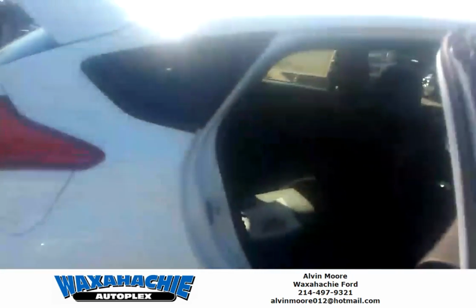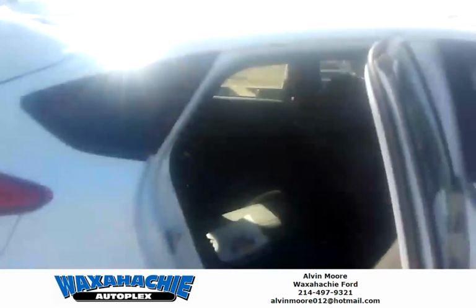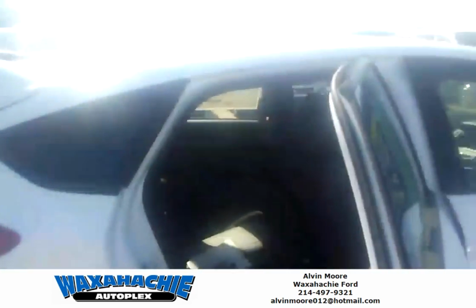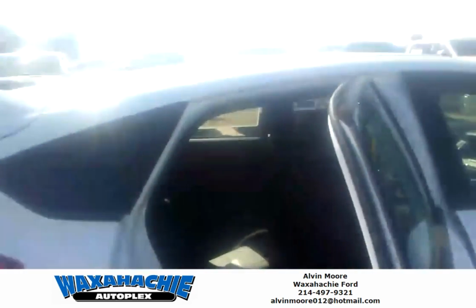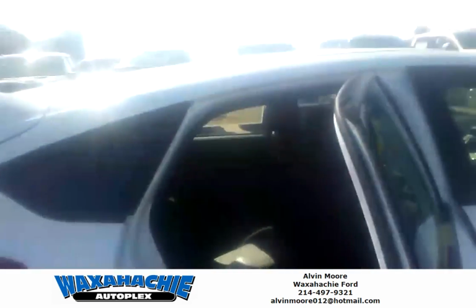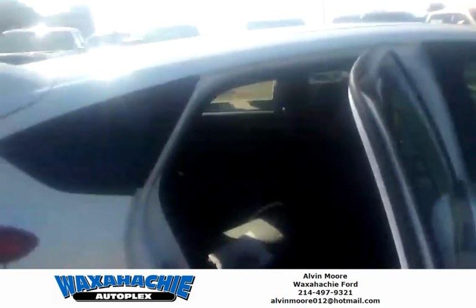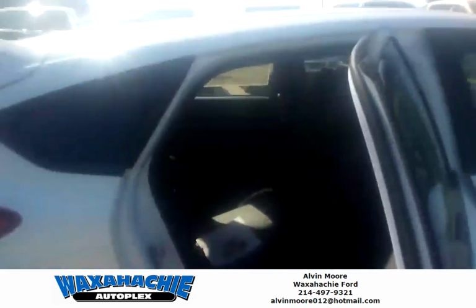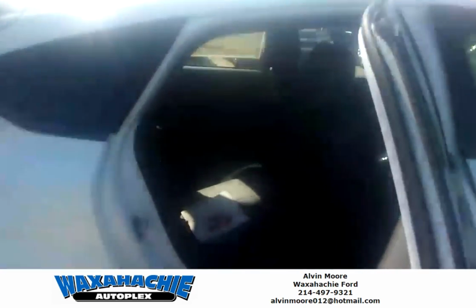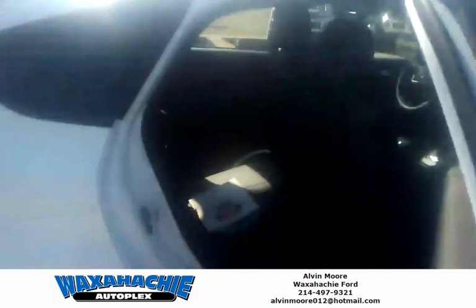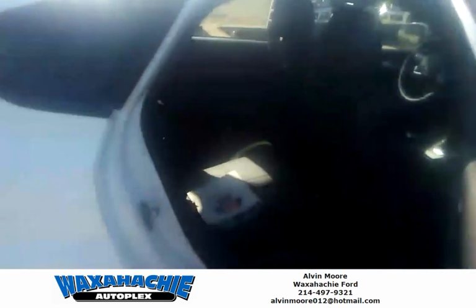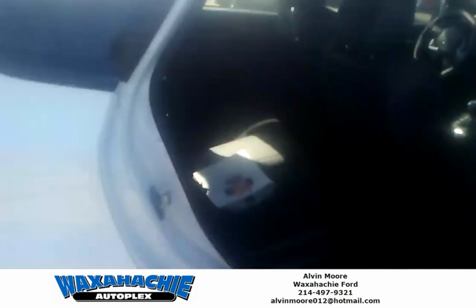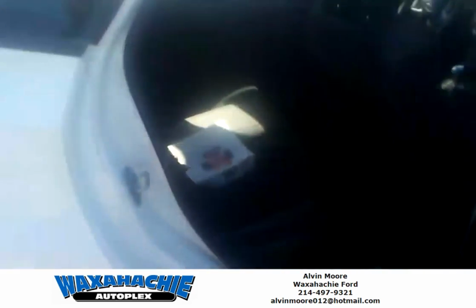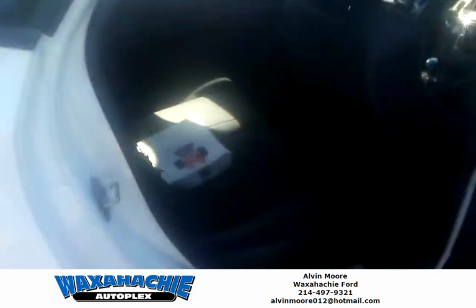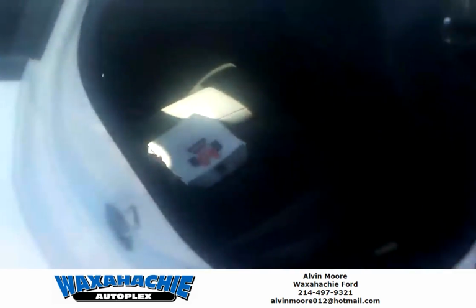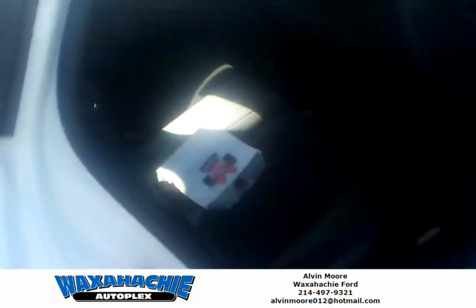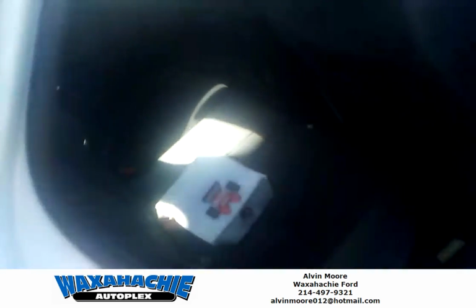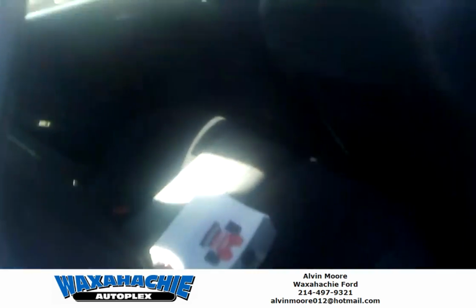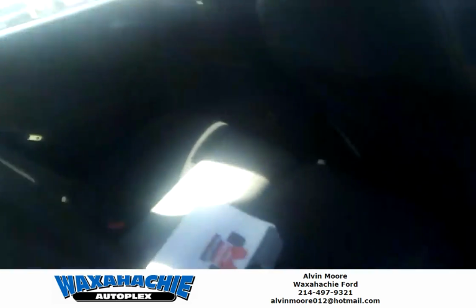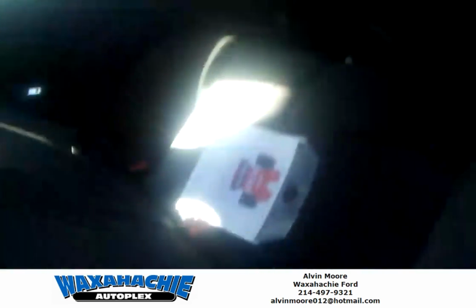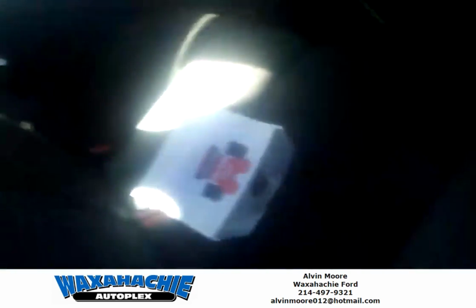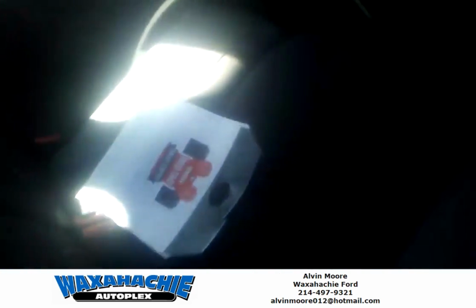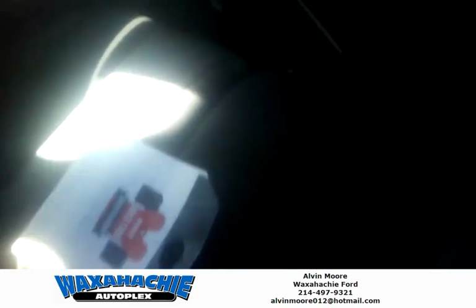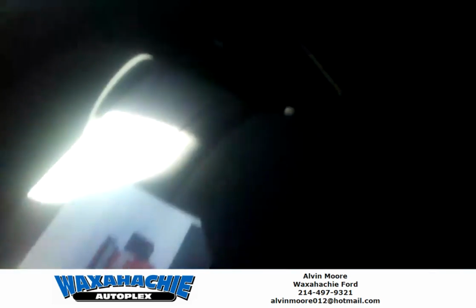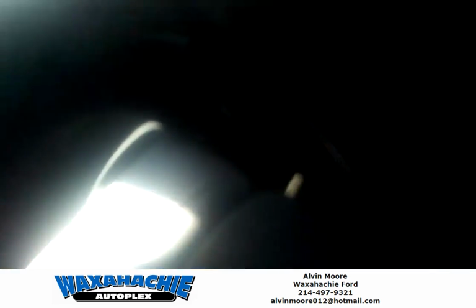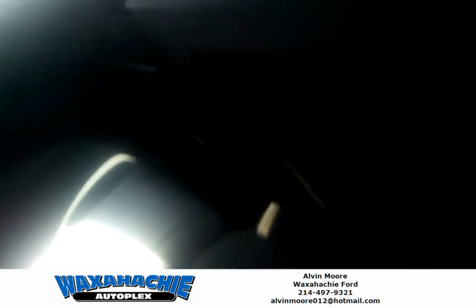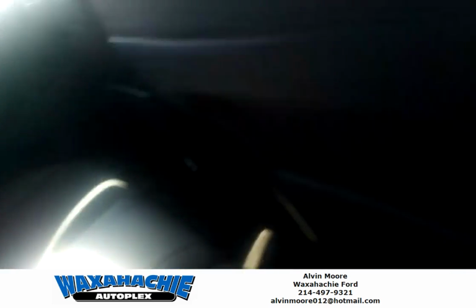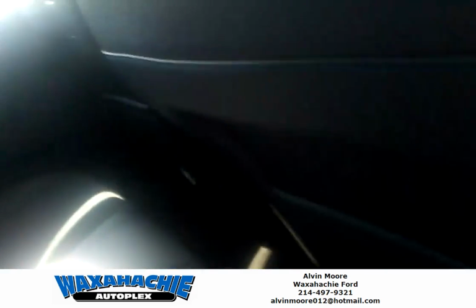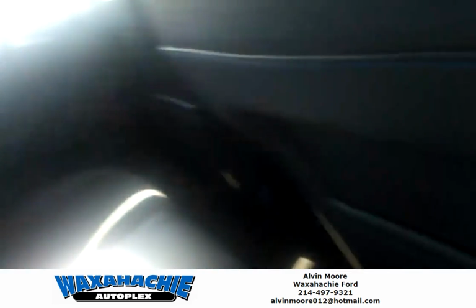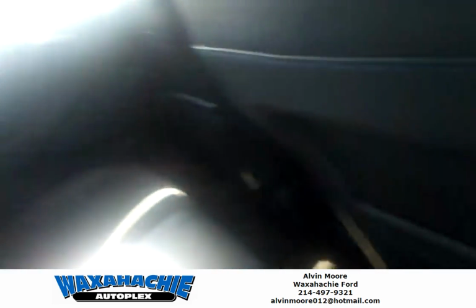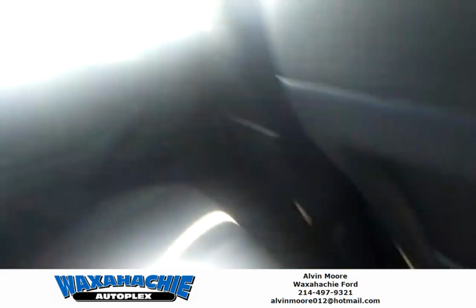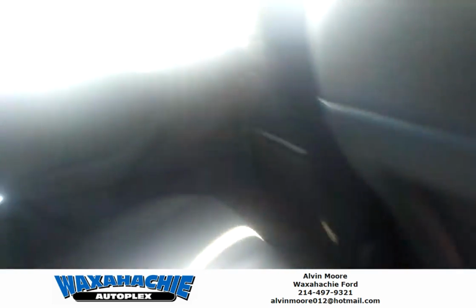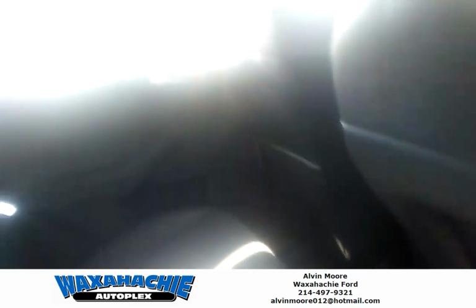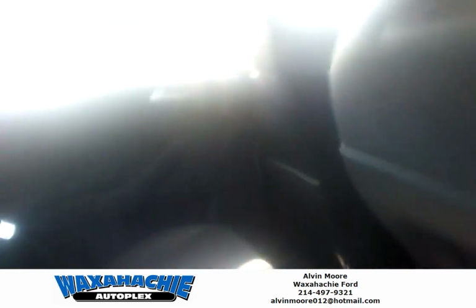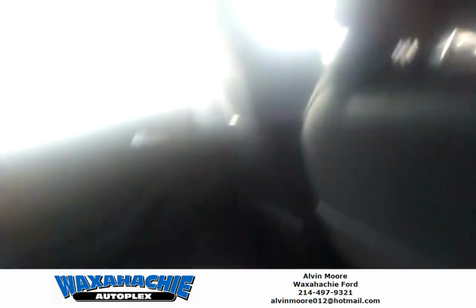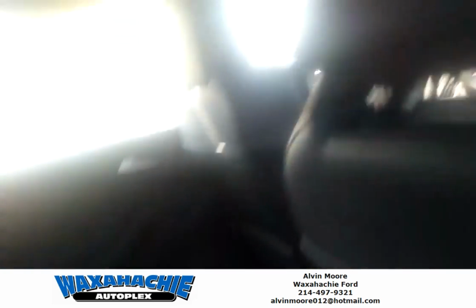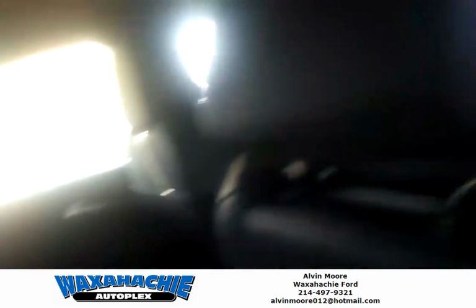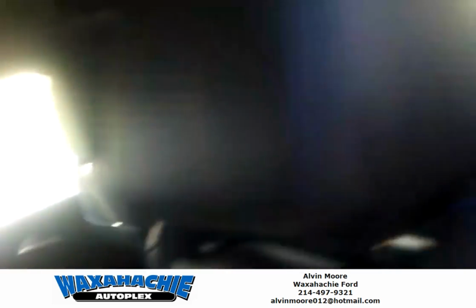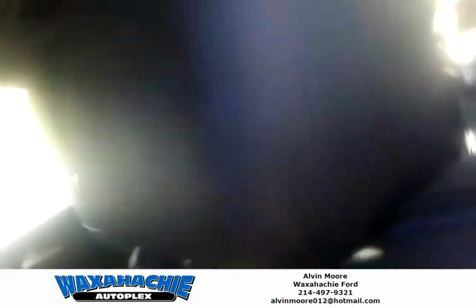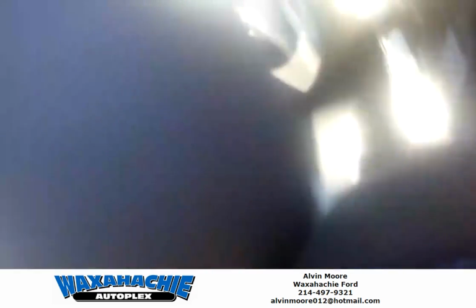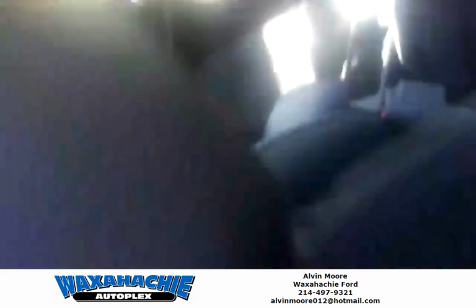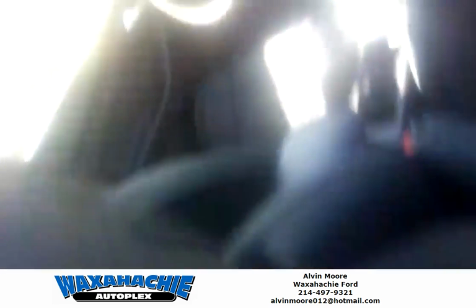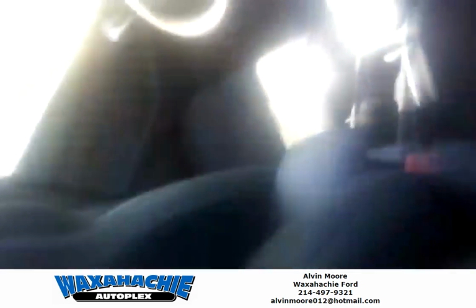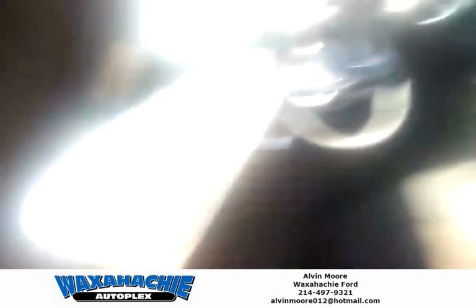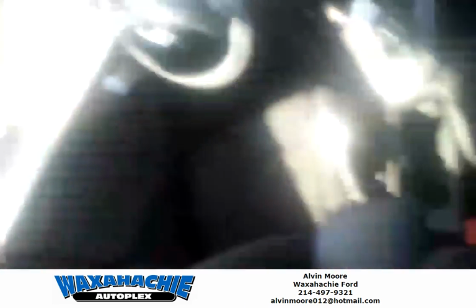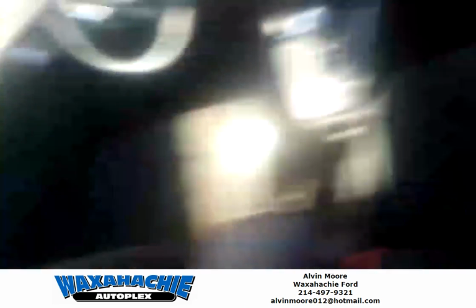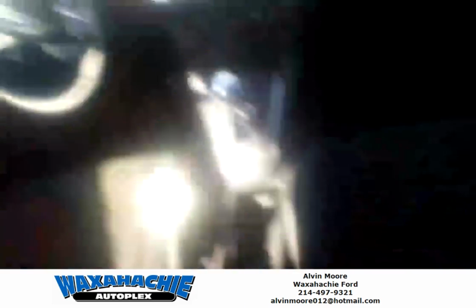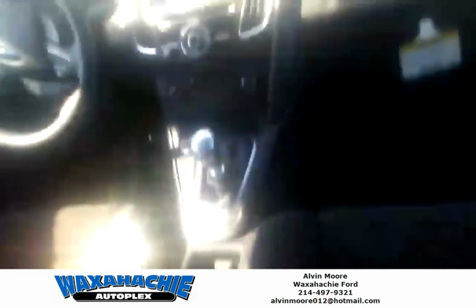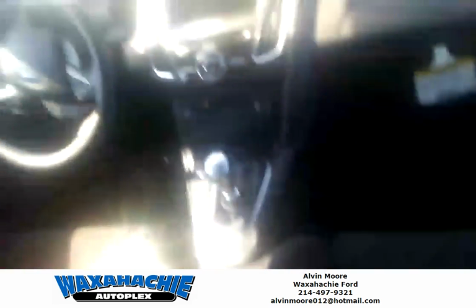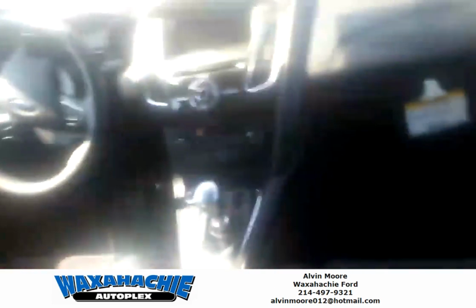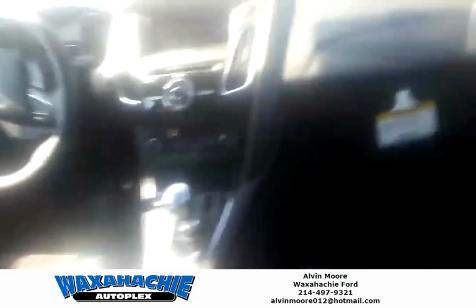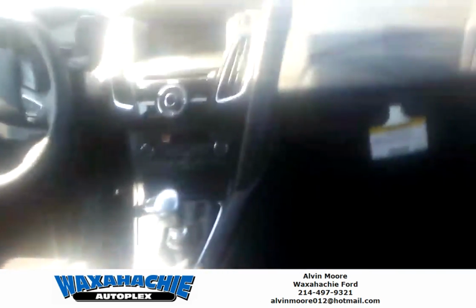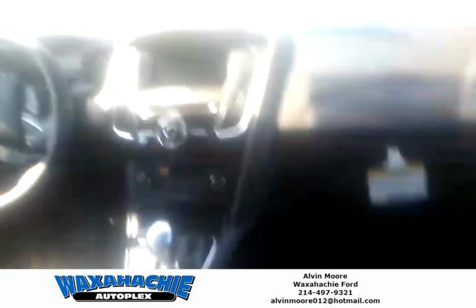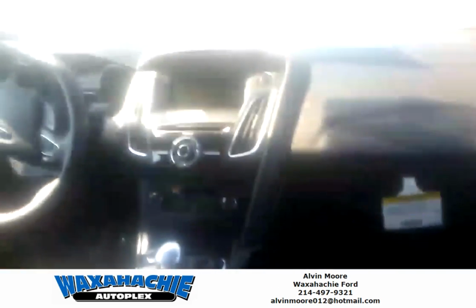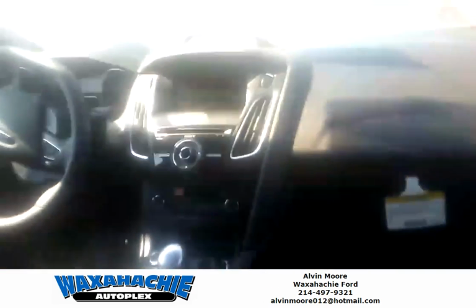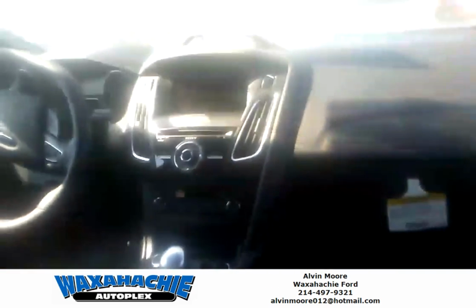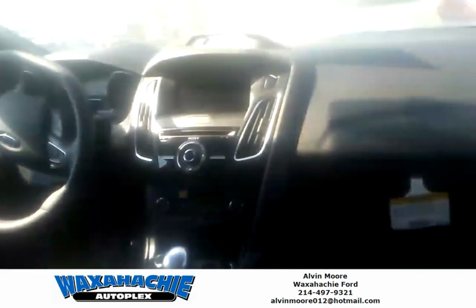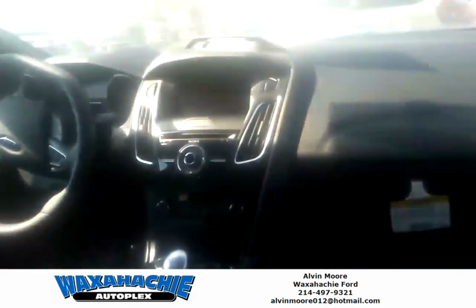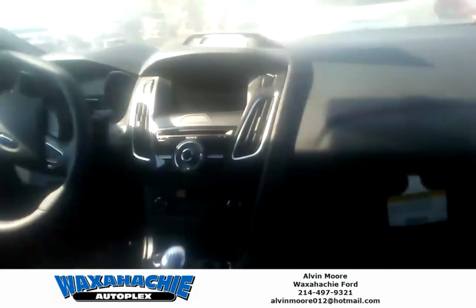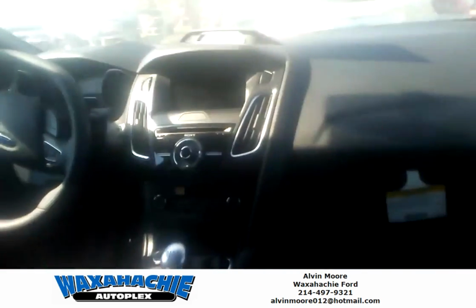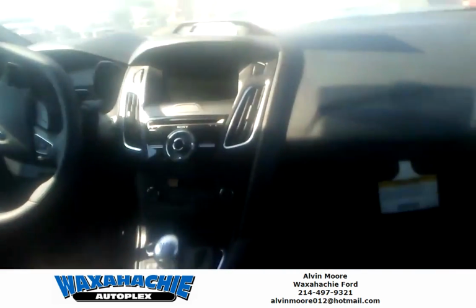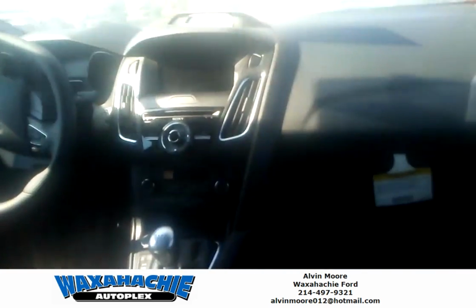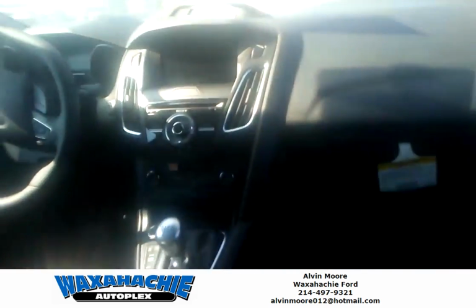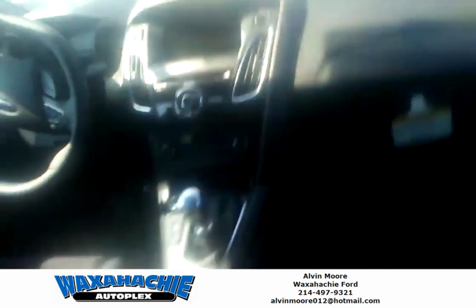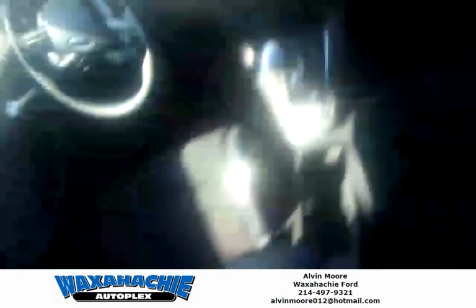Look at the inside. It's all trimmed in leather and cloth inside. Everything's big and digital on the screen right there.